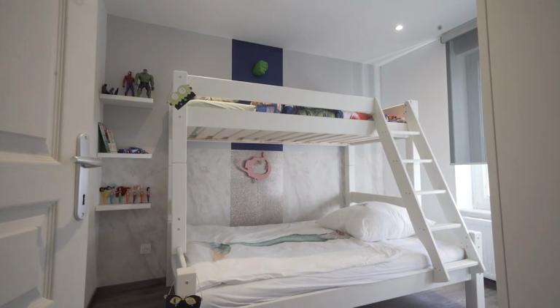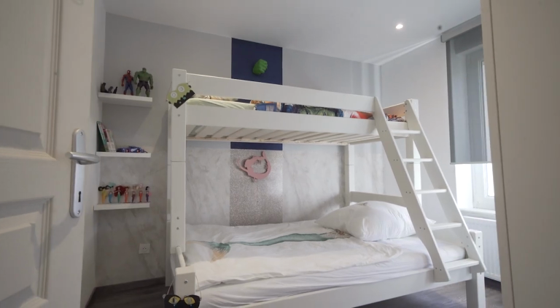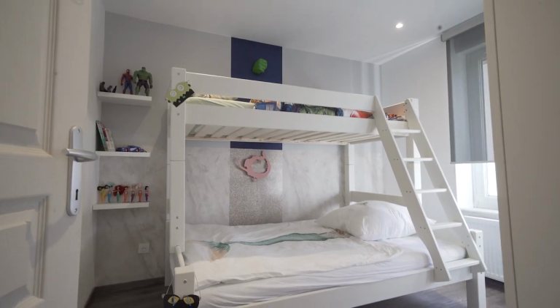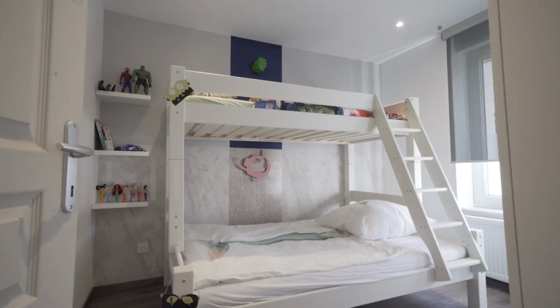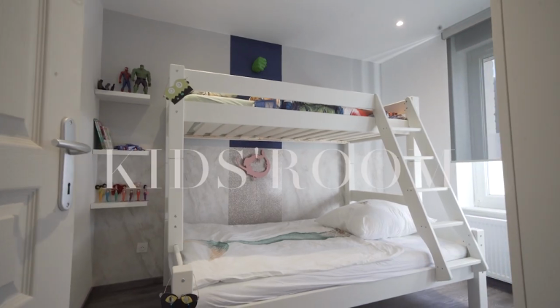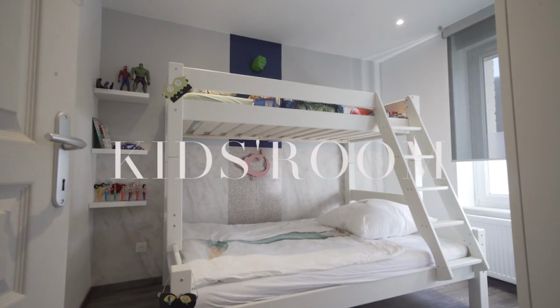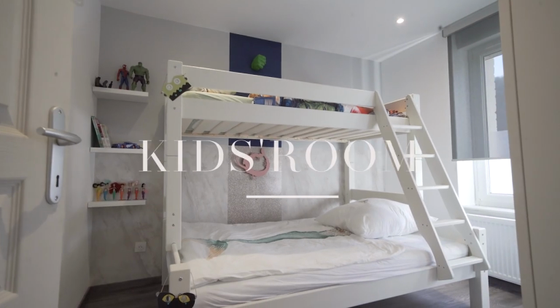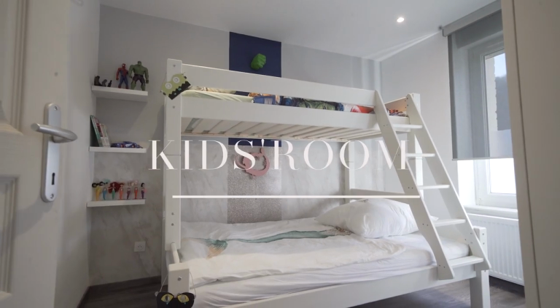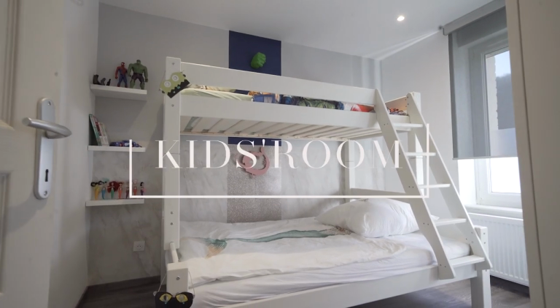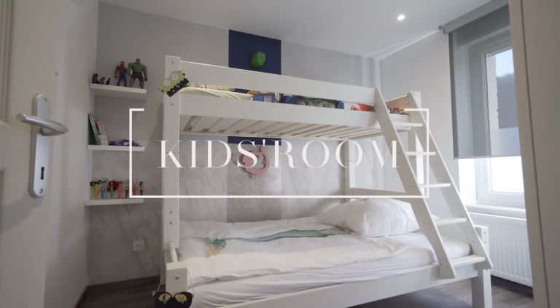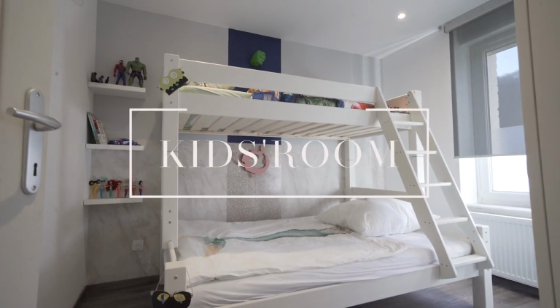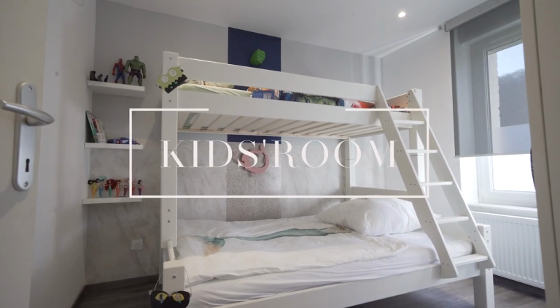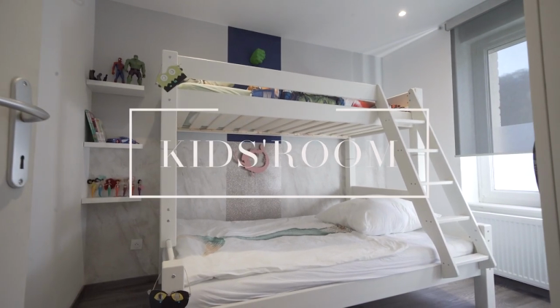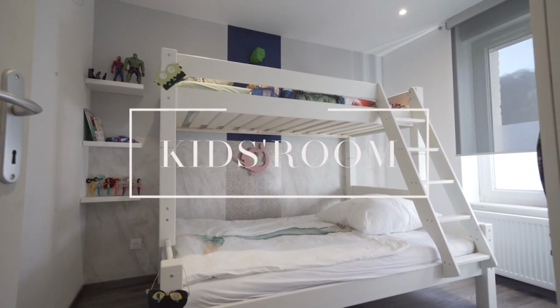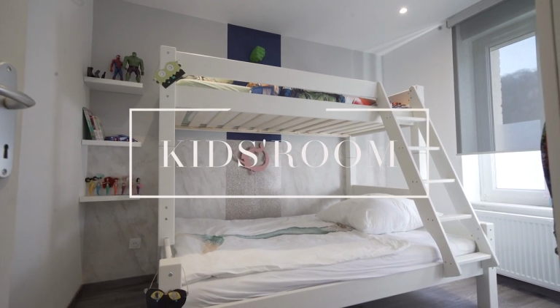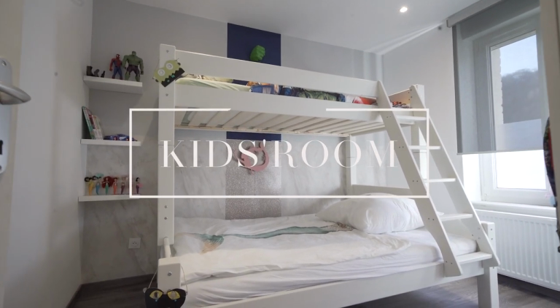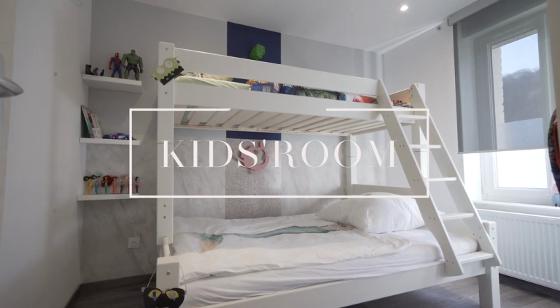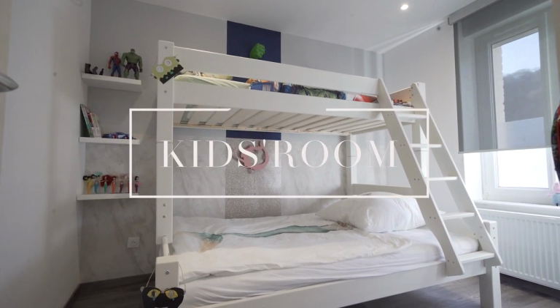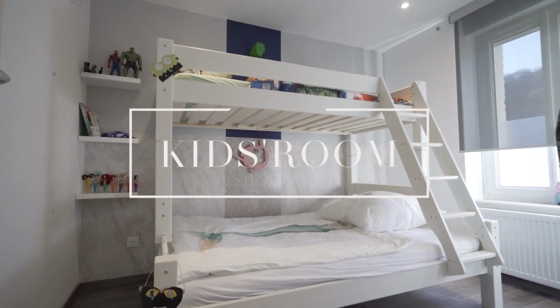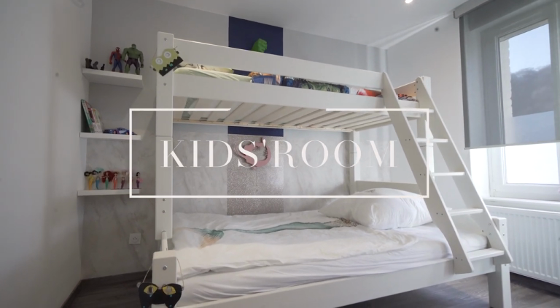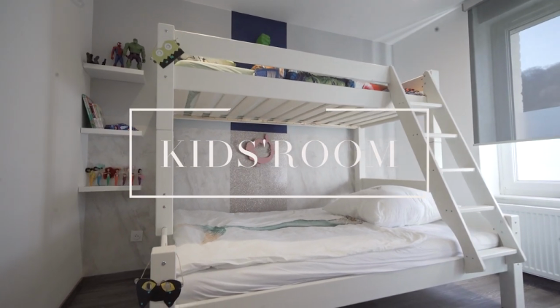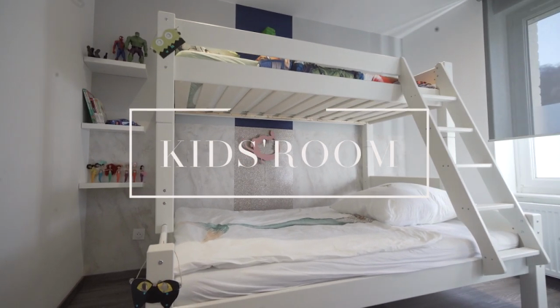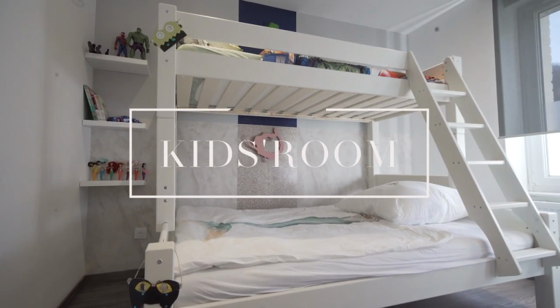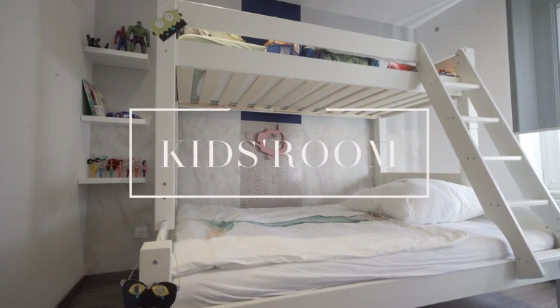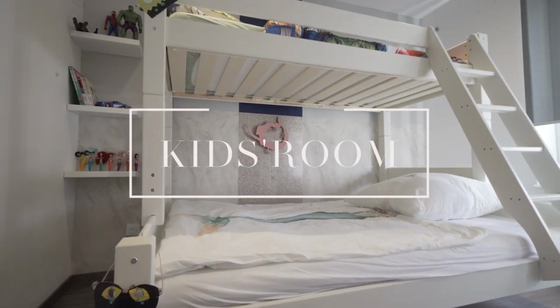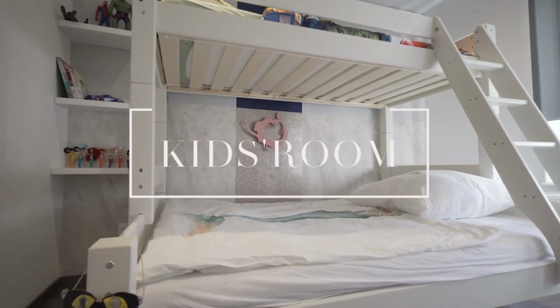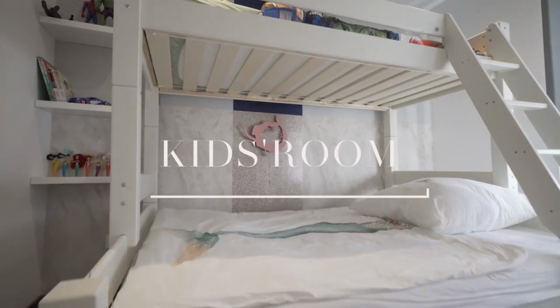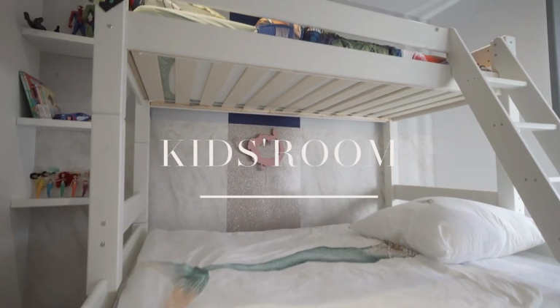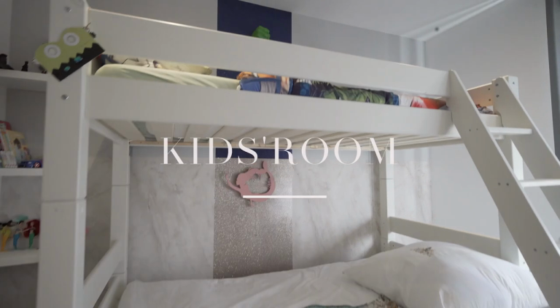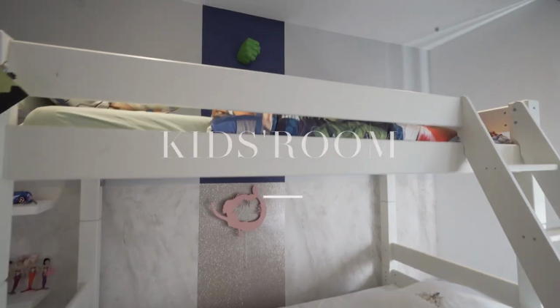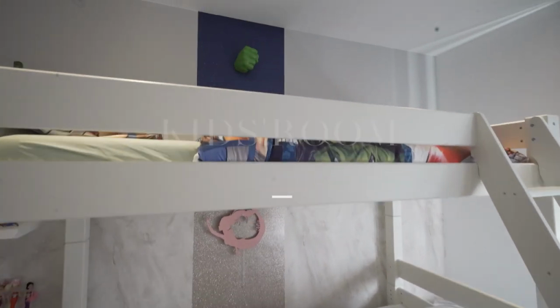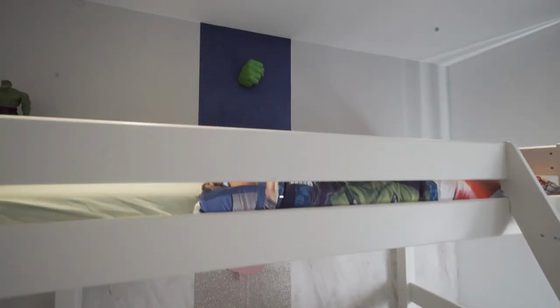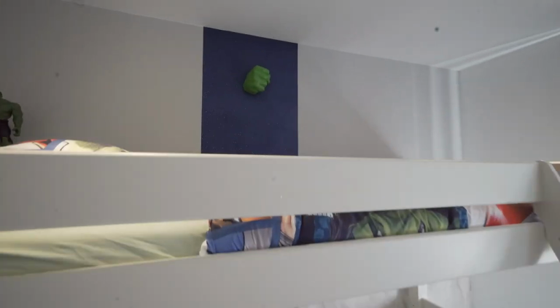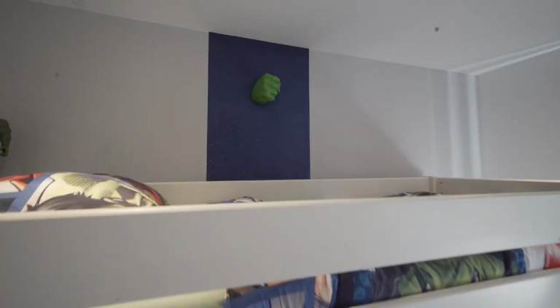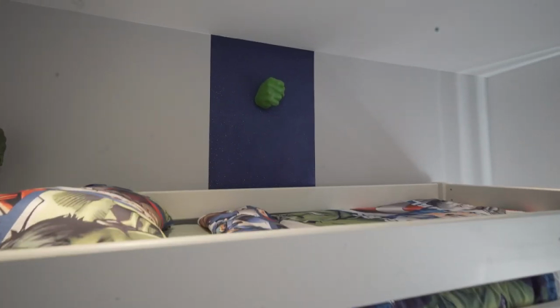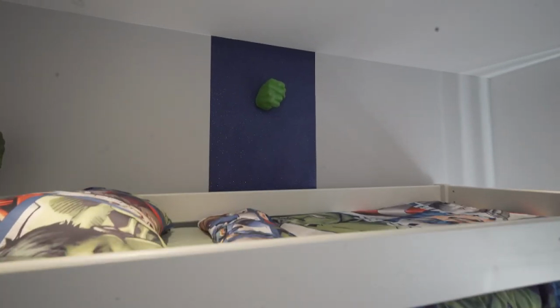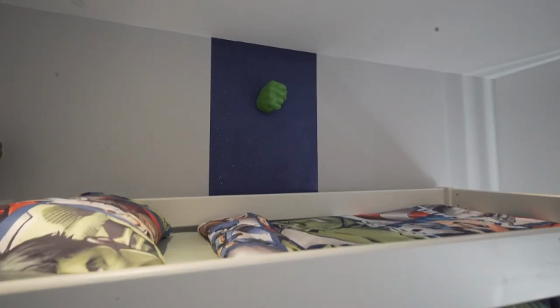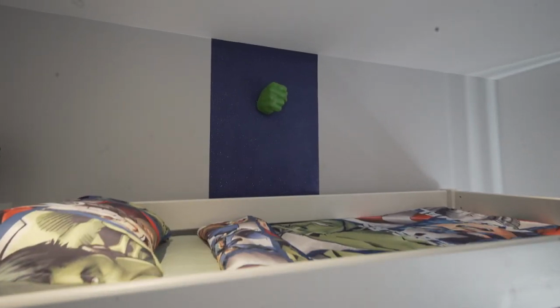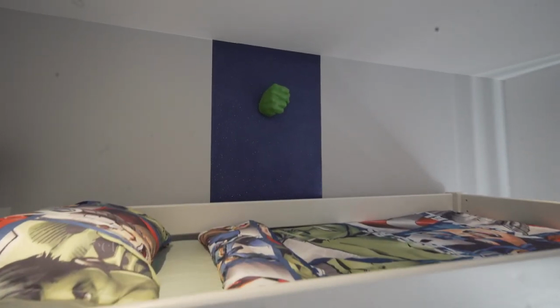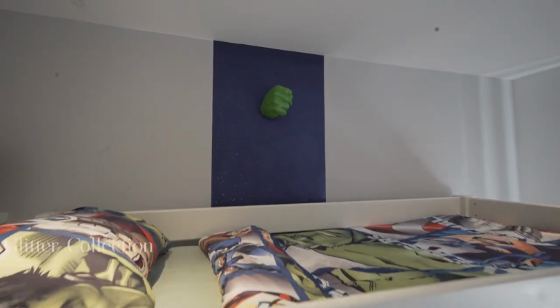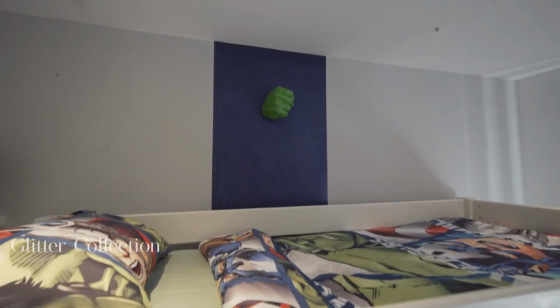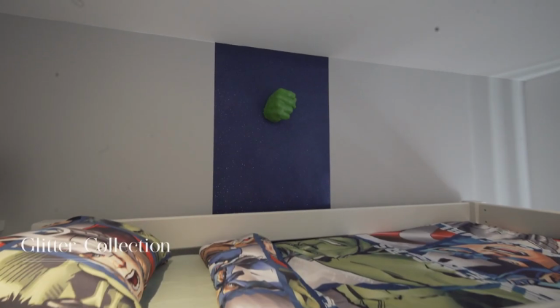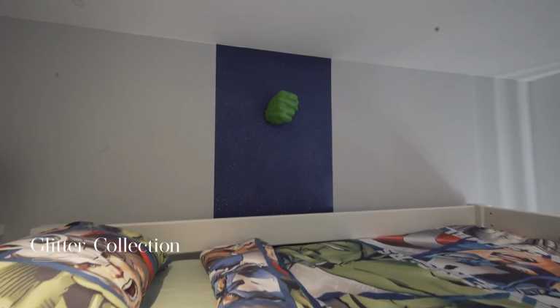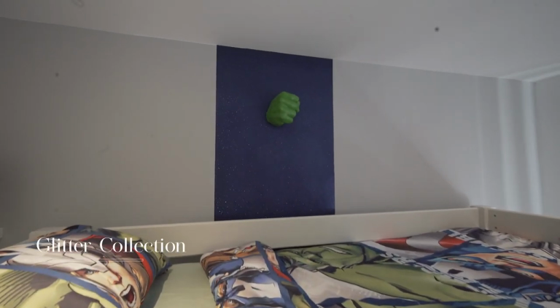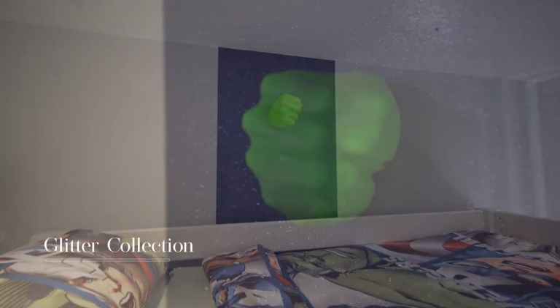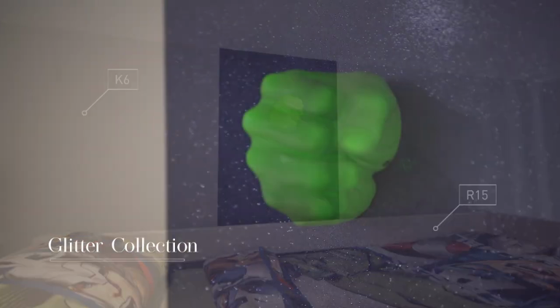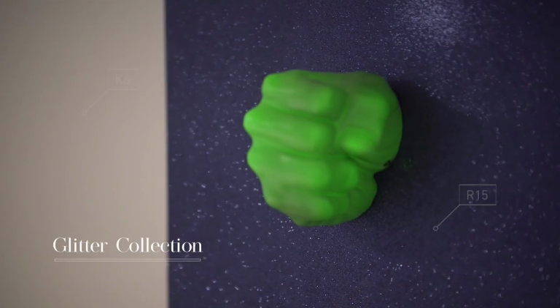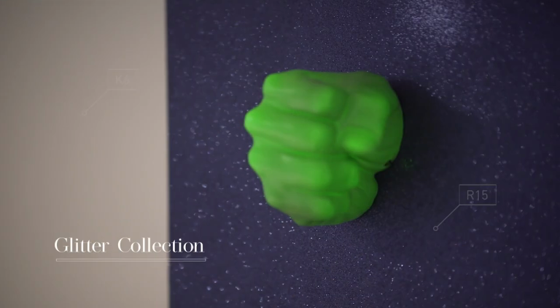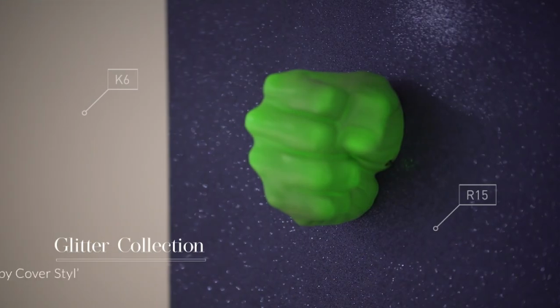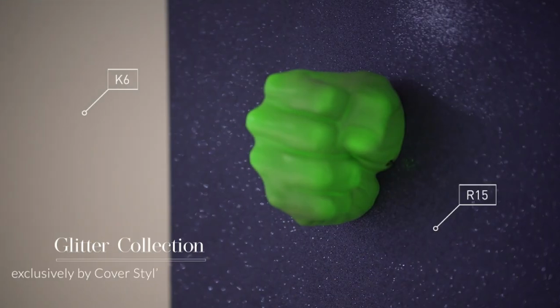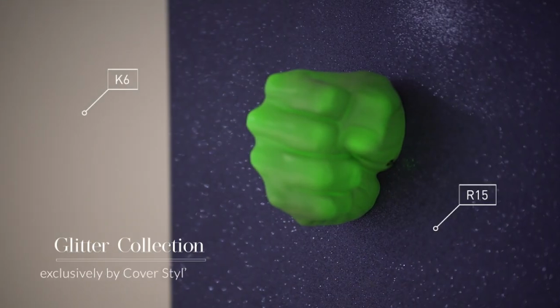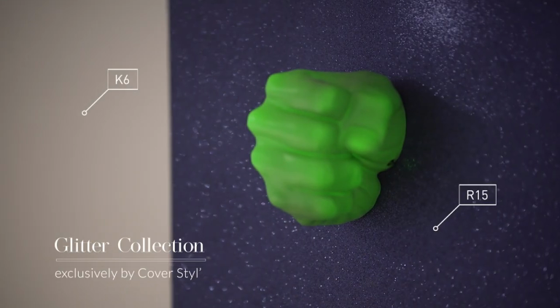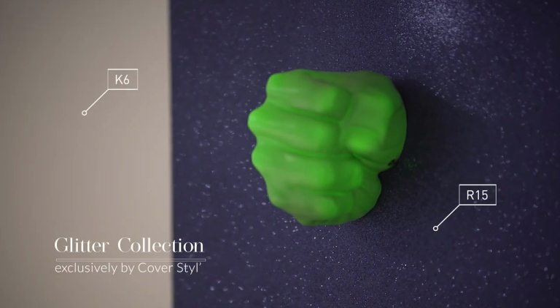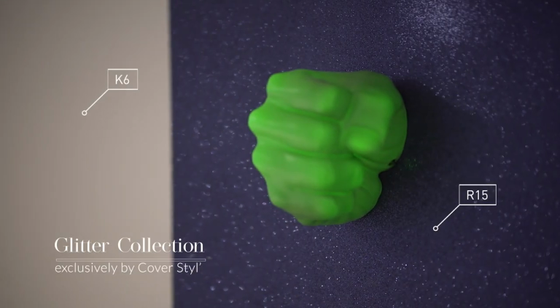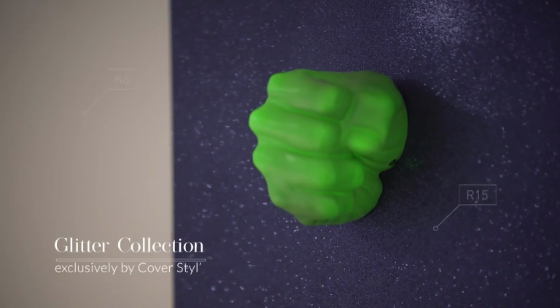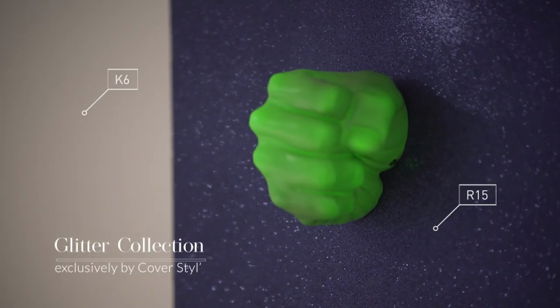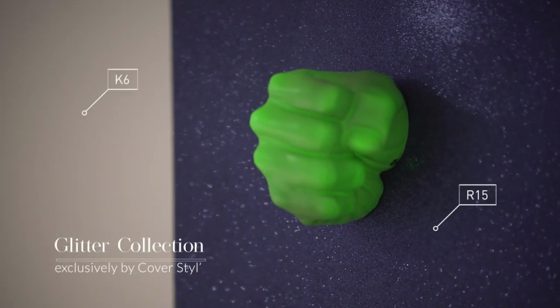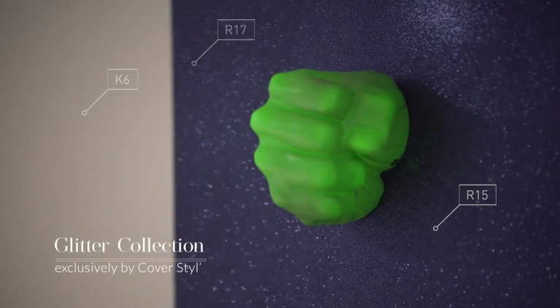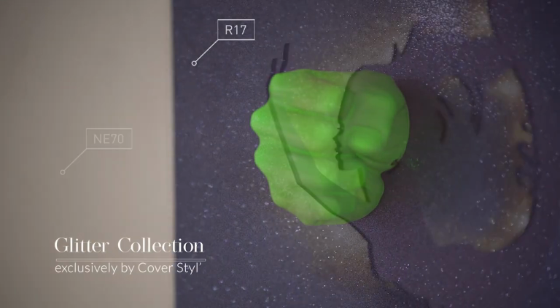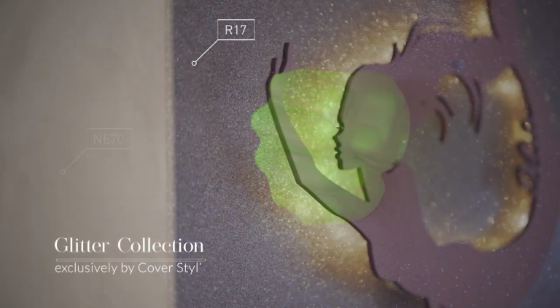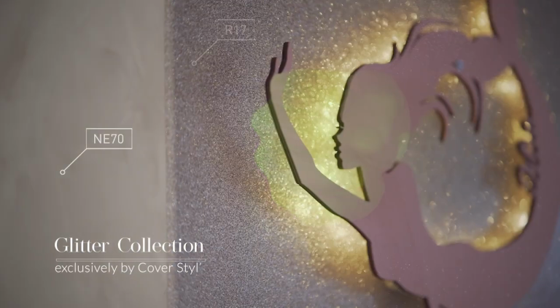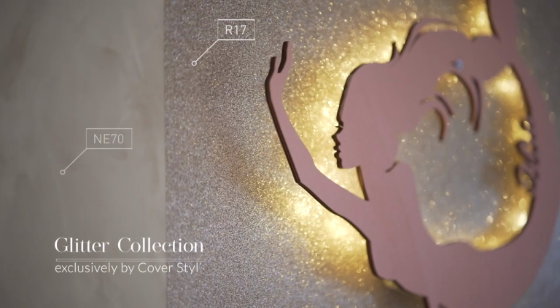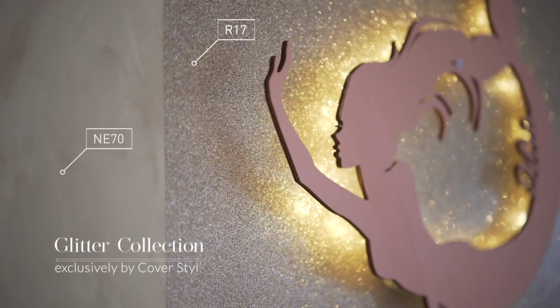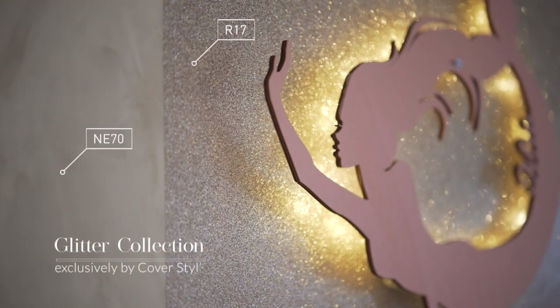In the kids room, we decided to create an atmosphere suitable for both boys and girls.